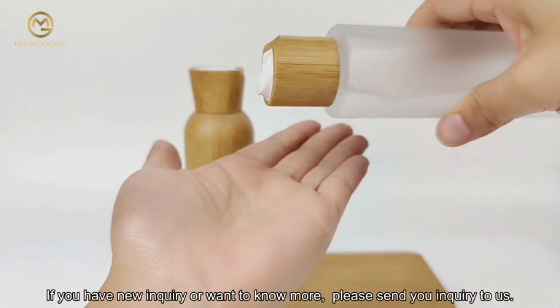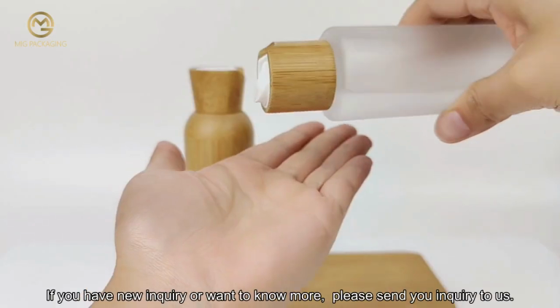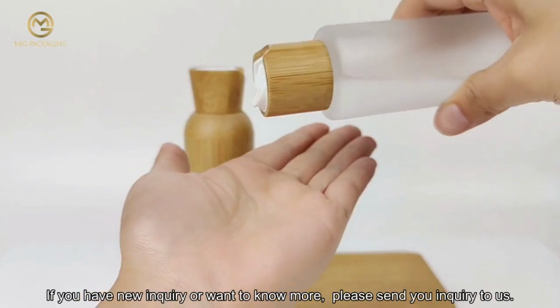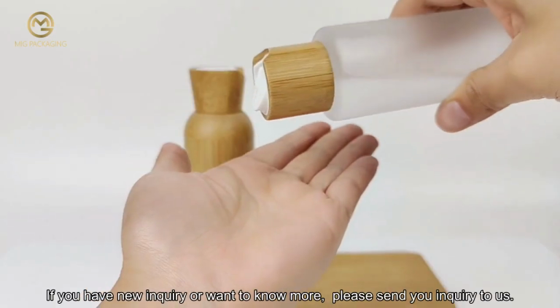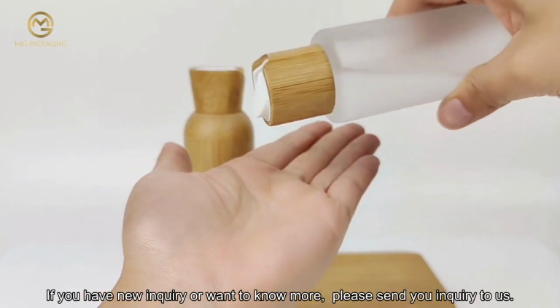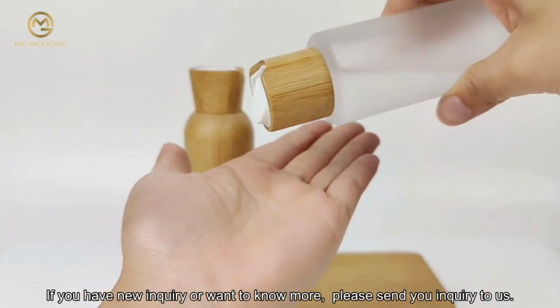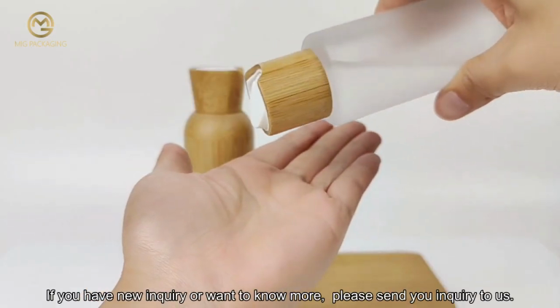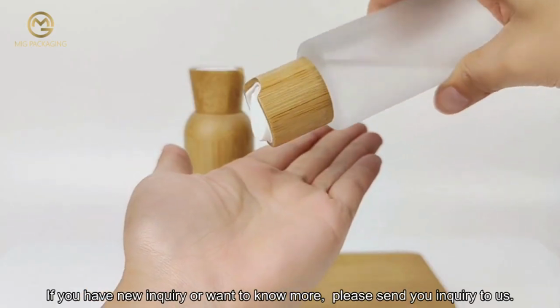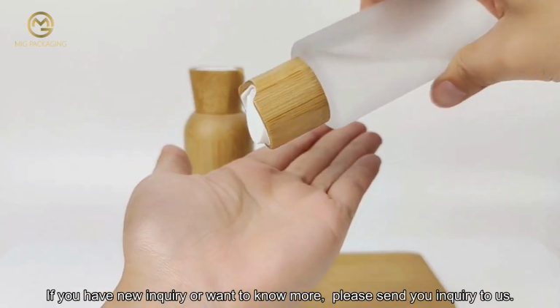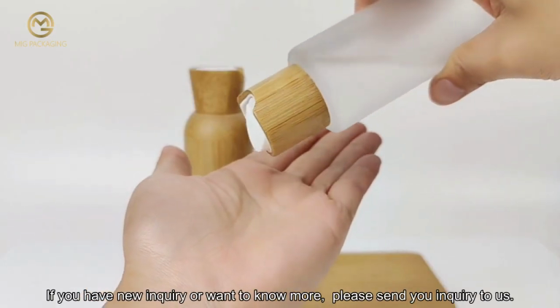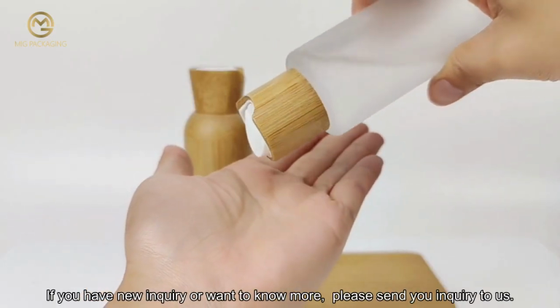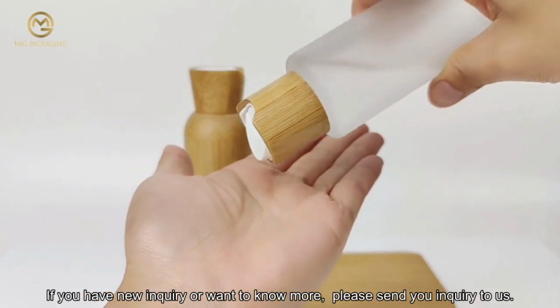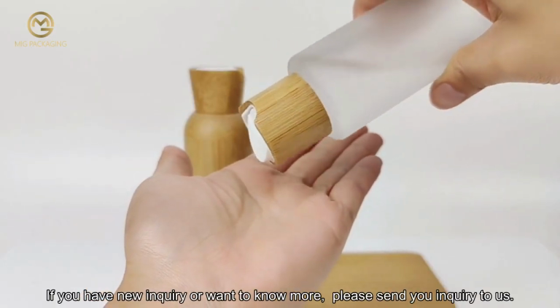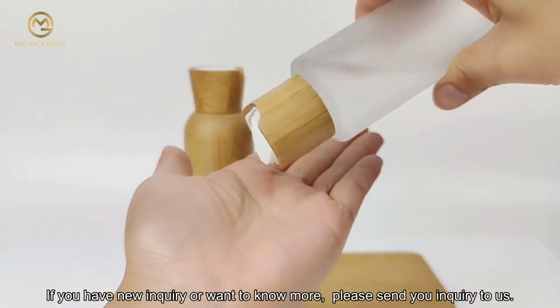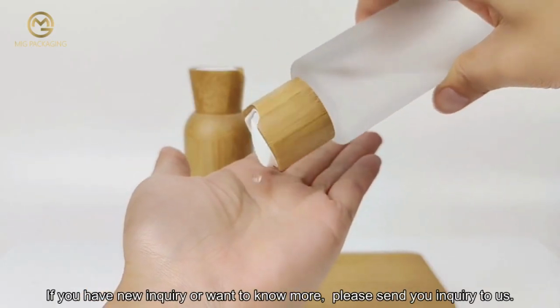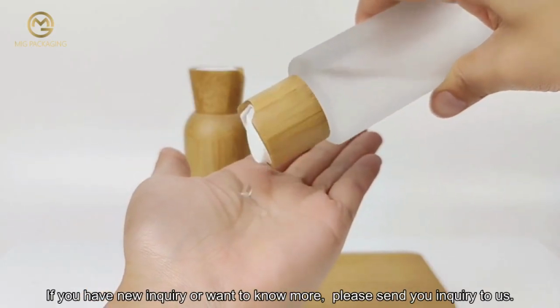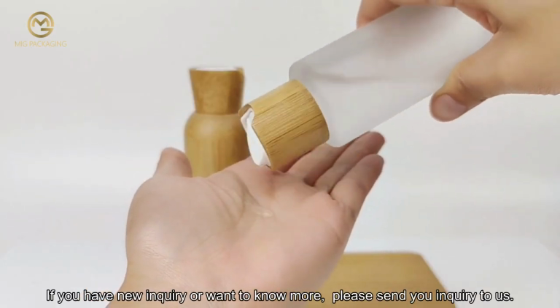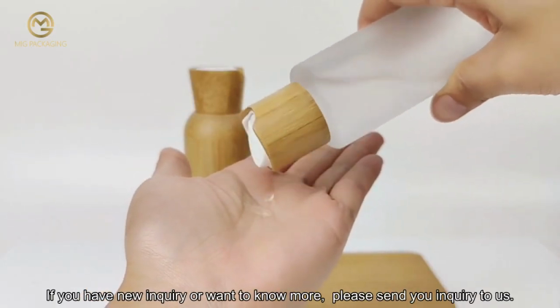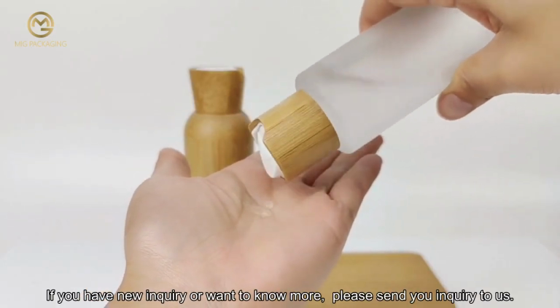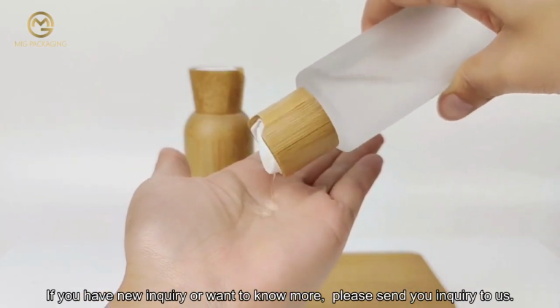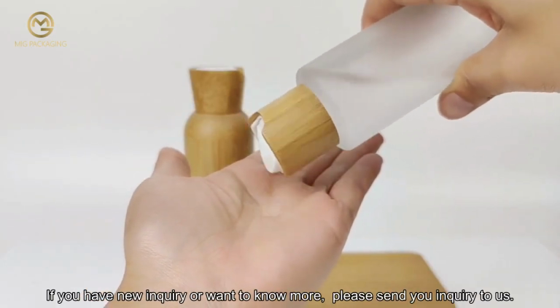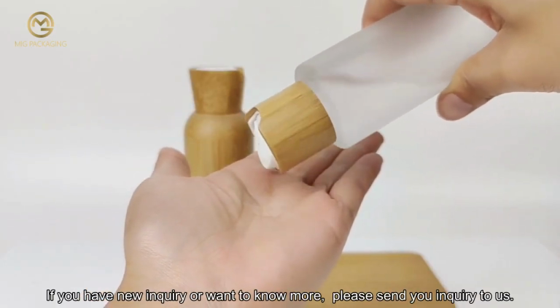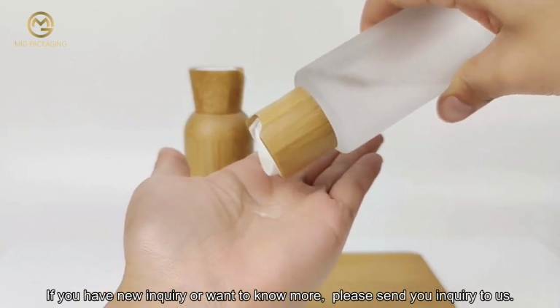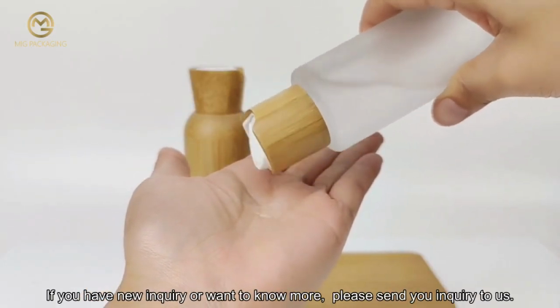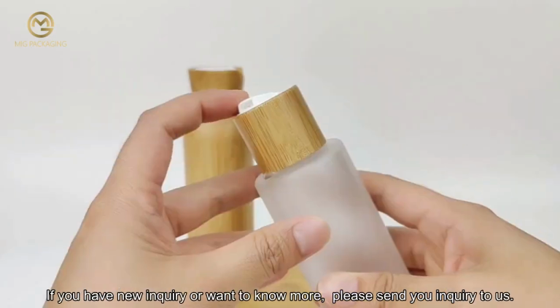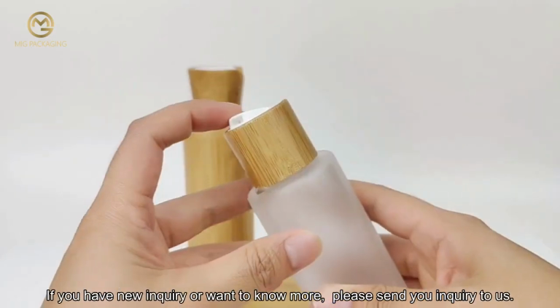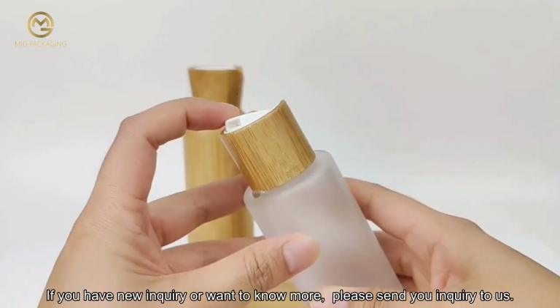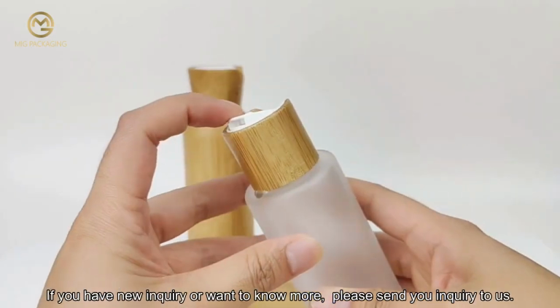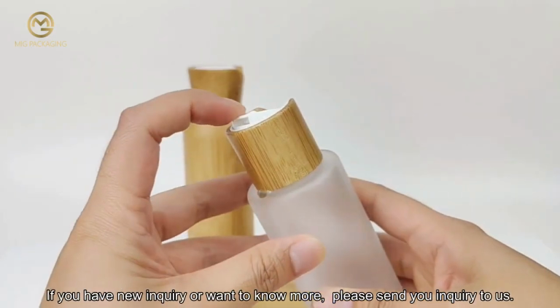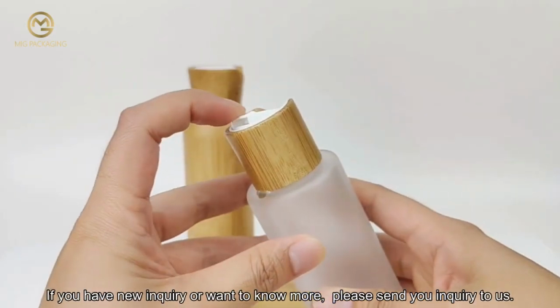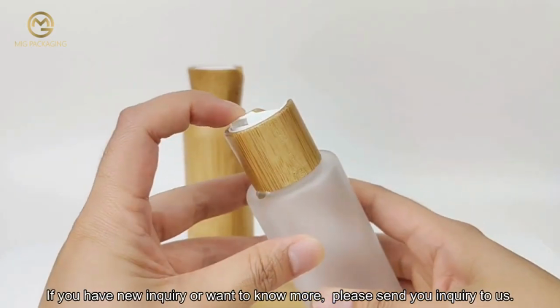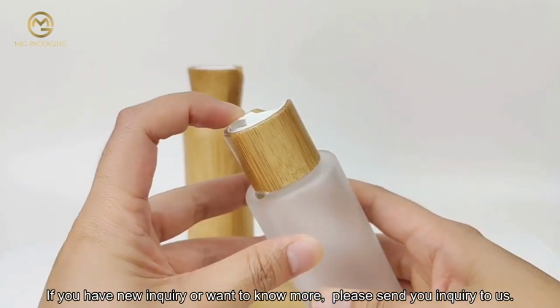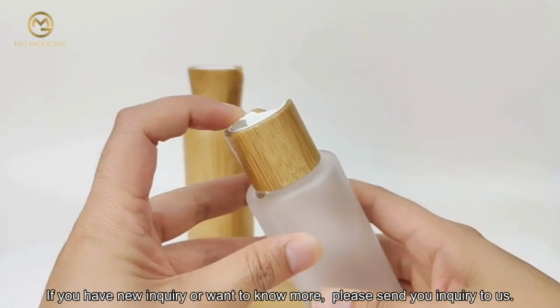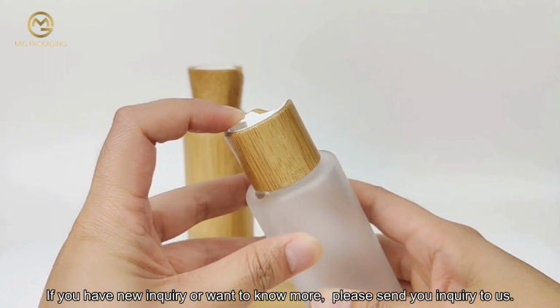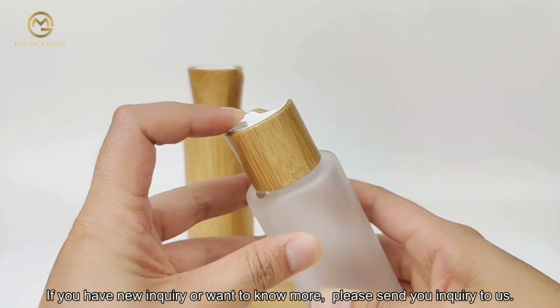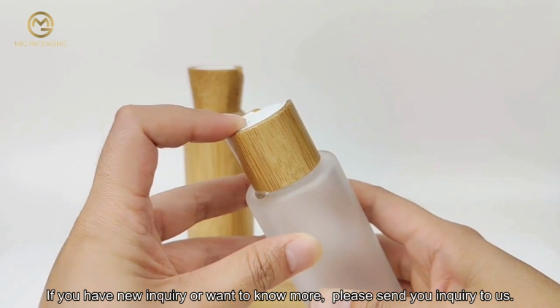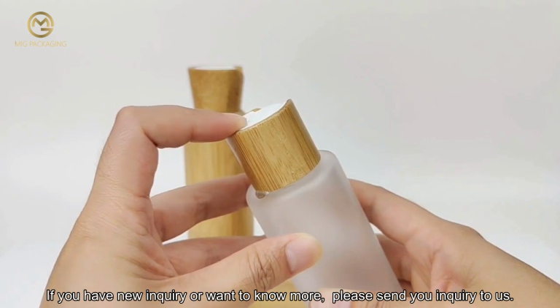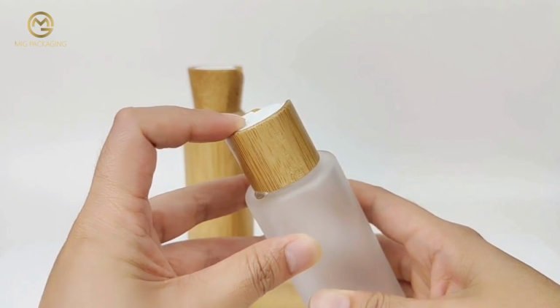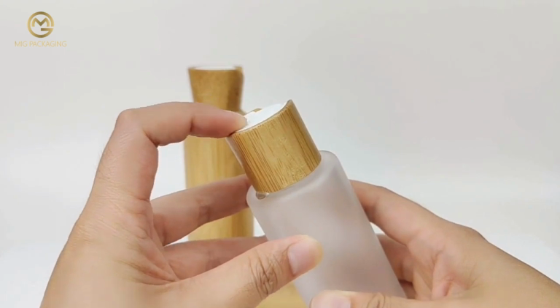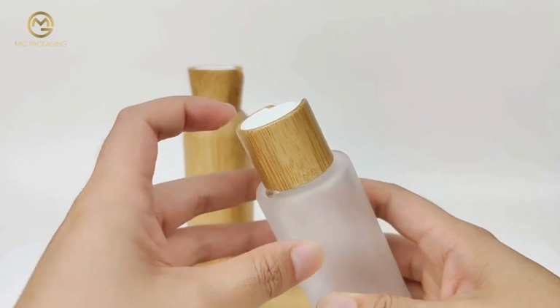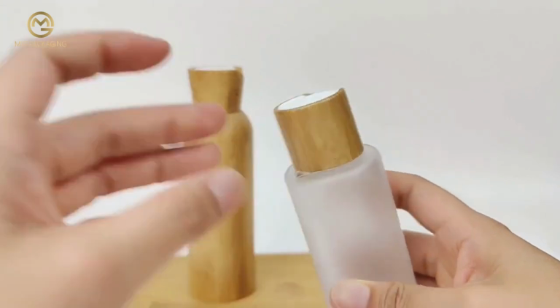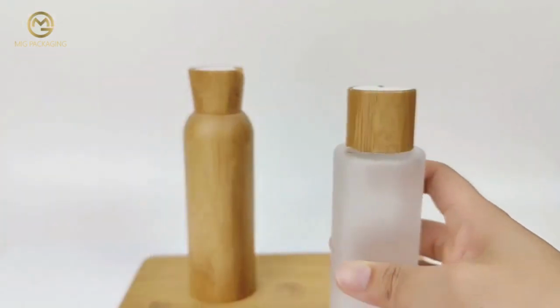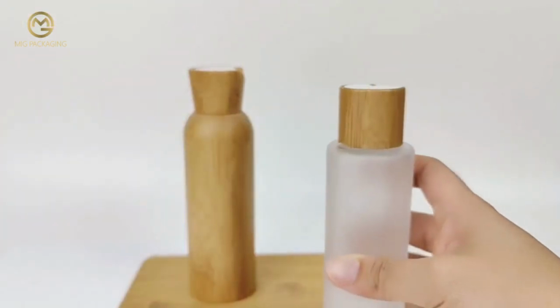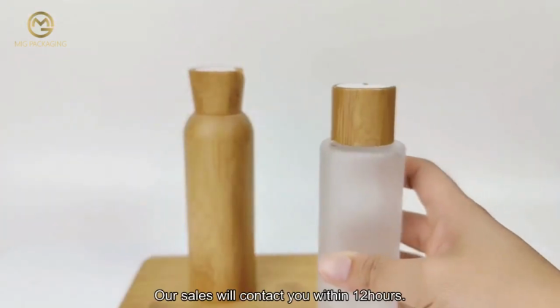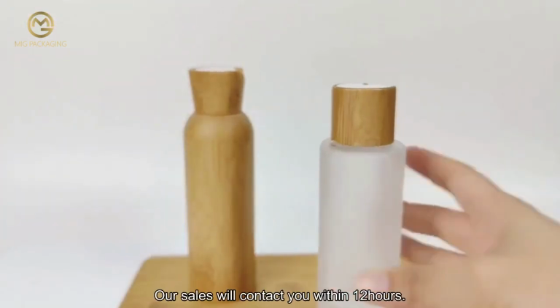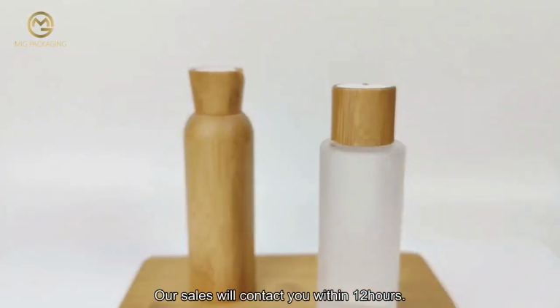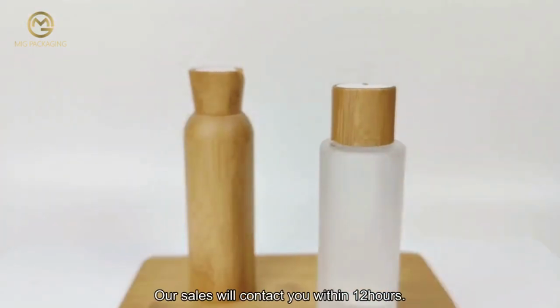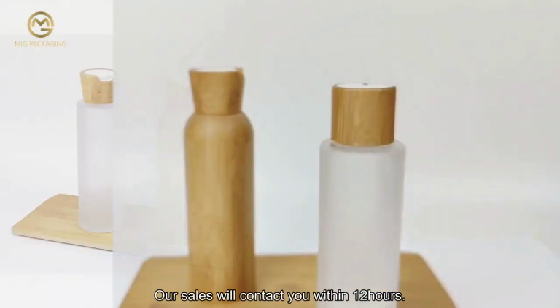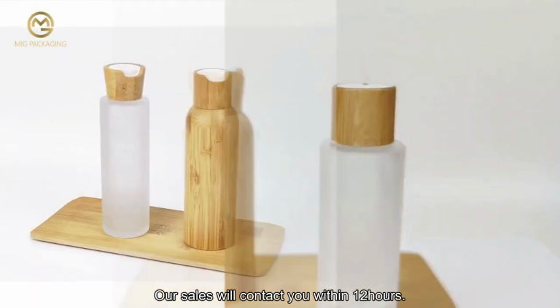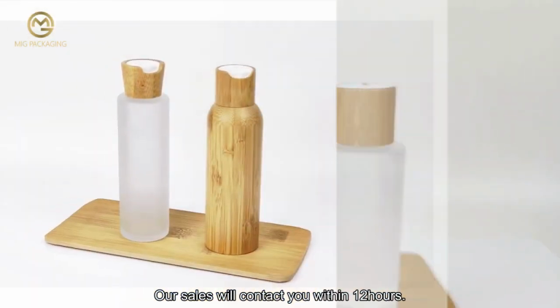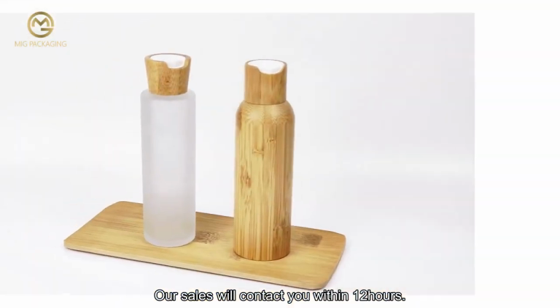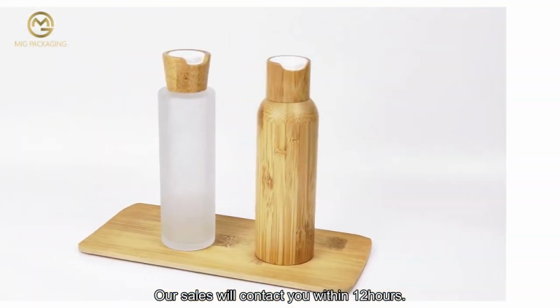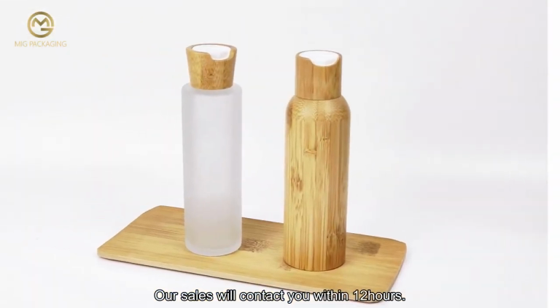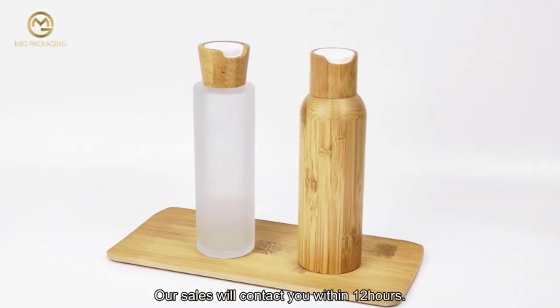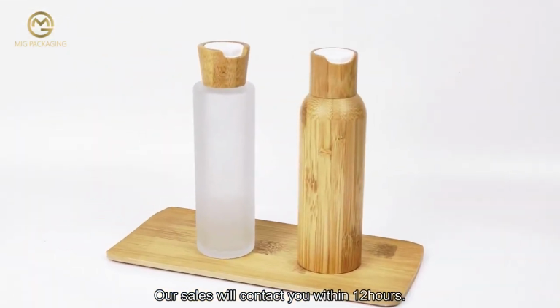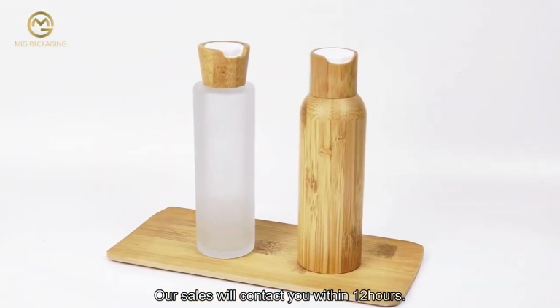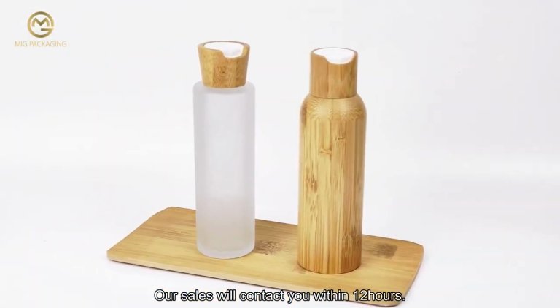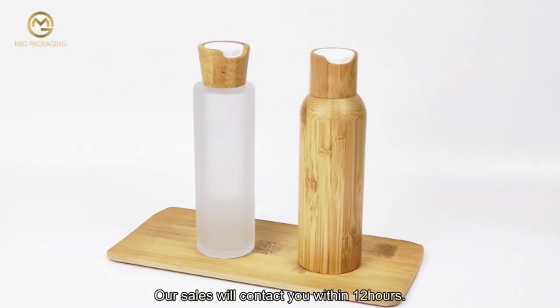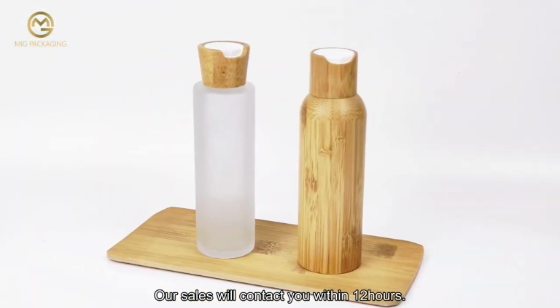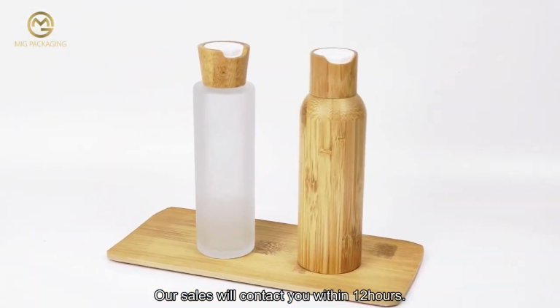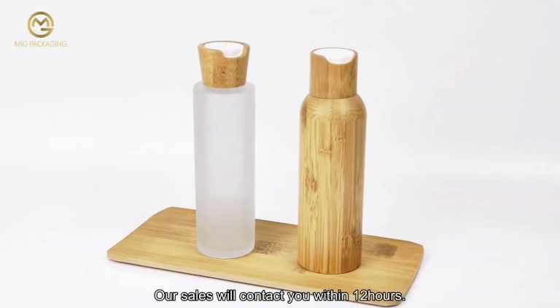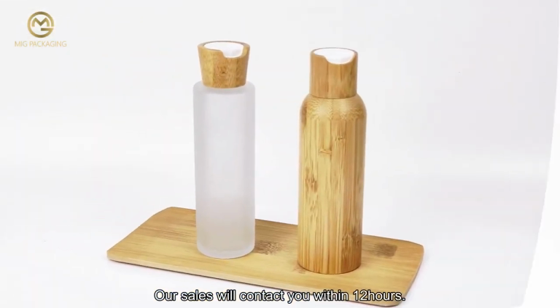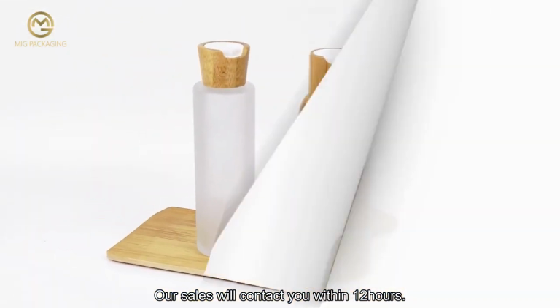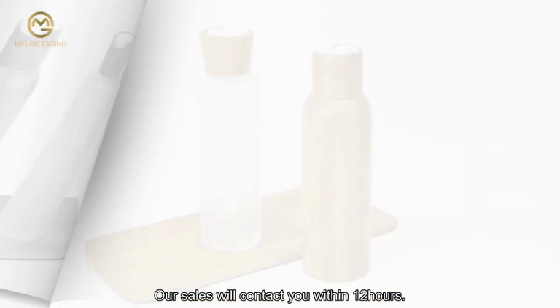If you have a new inquiry or want to know more, please send your inquiry to us. Our sales team will contact you within 12 hours.